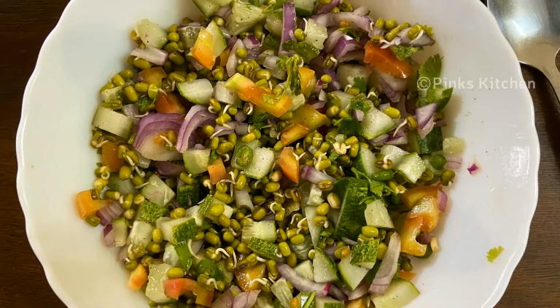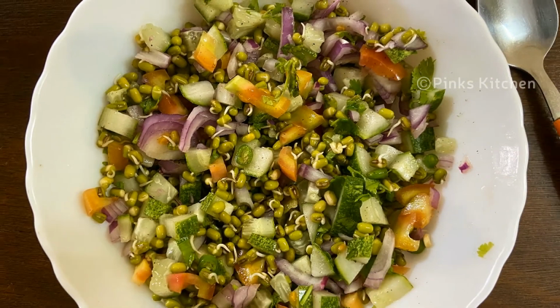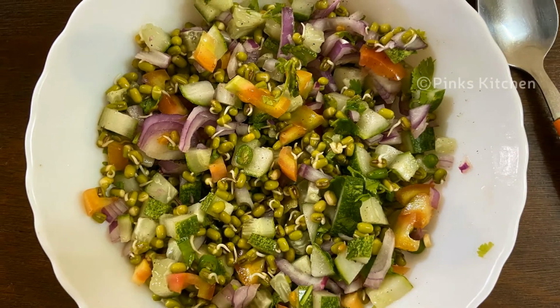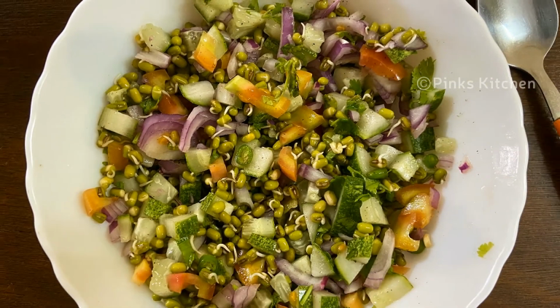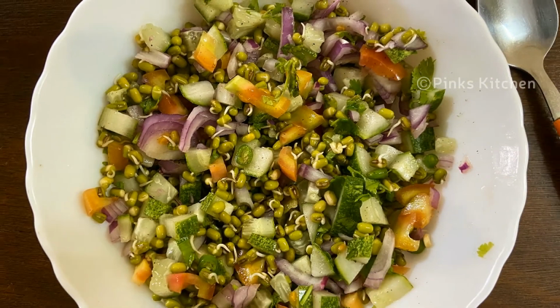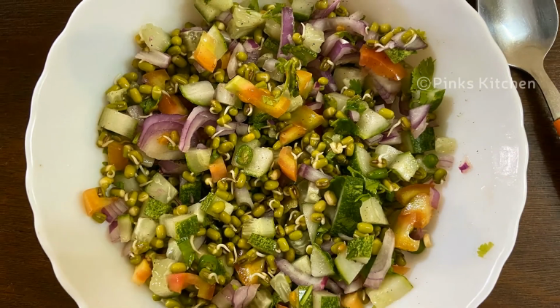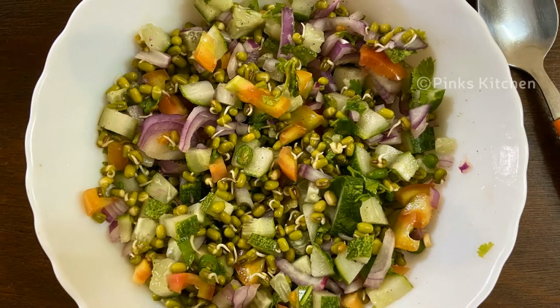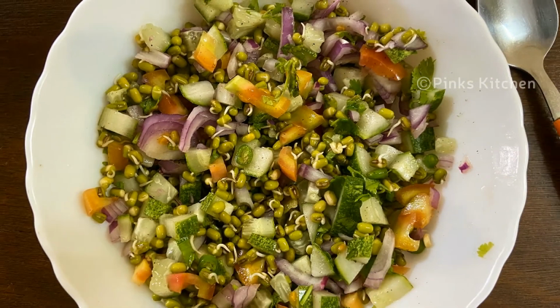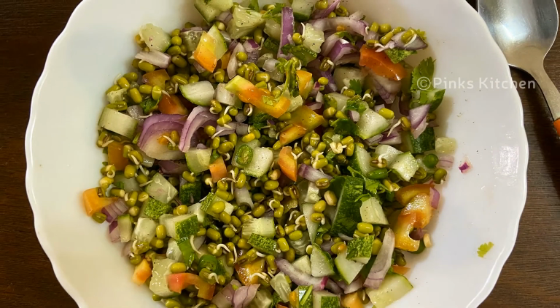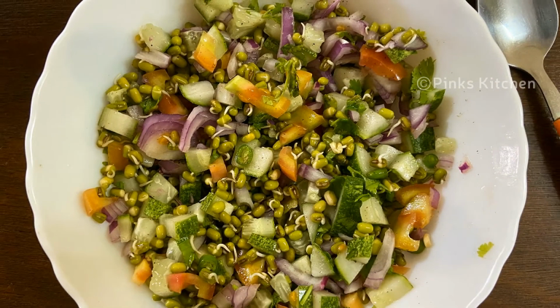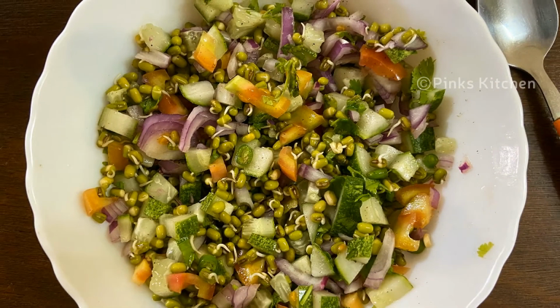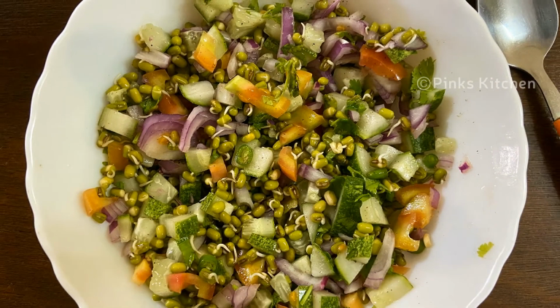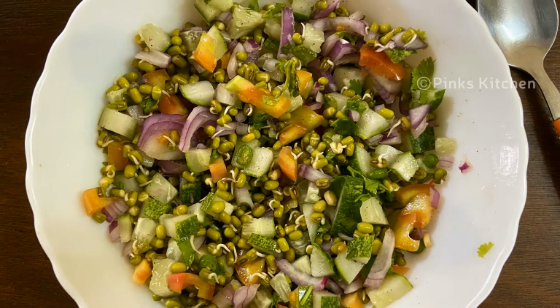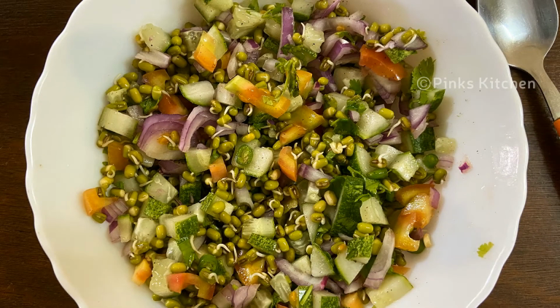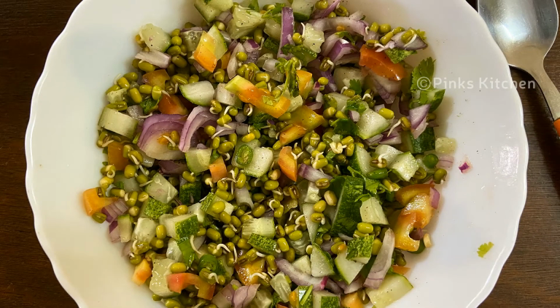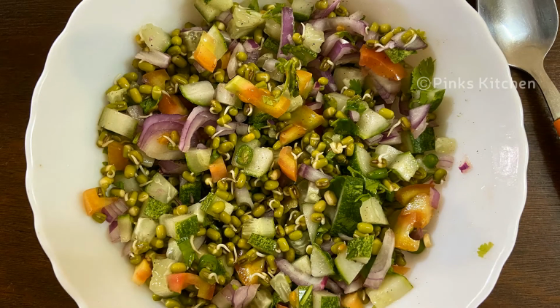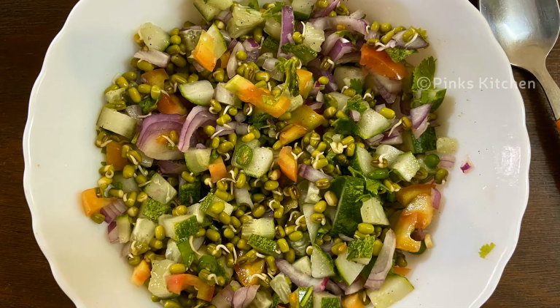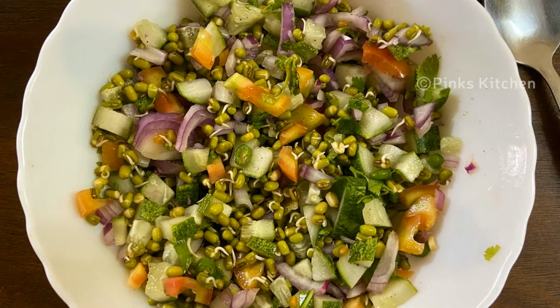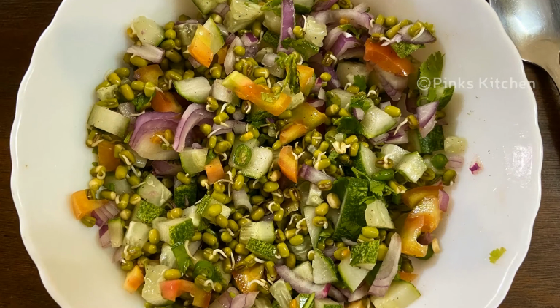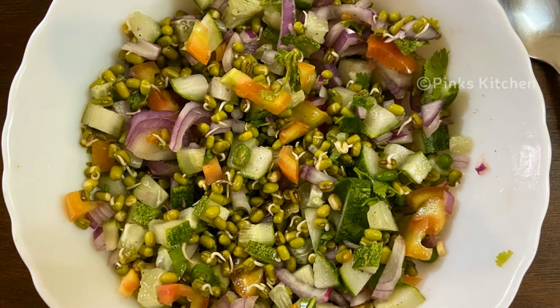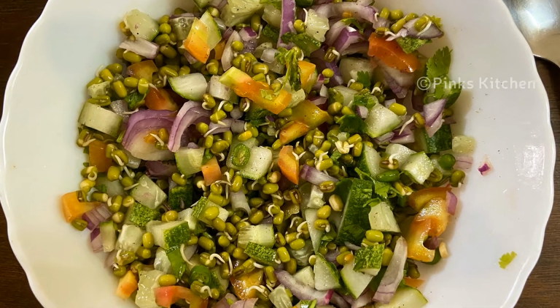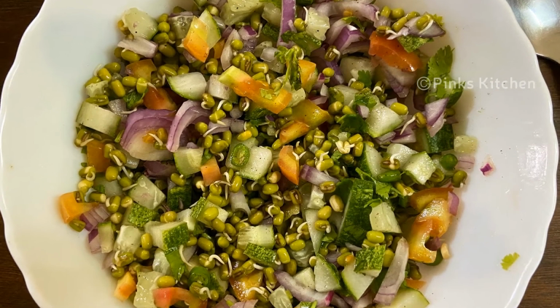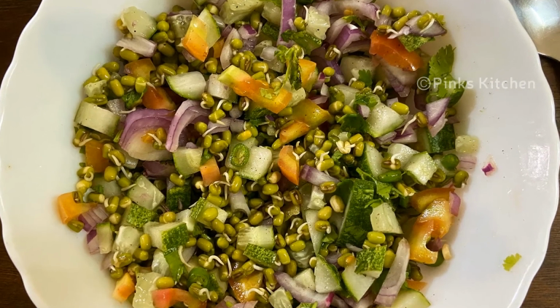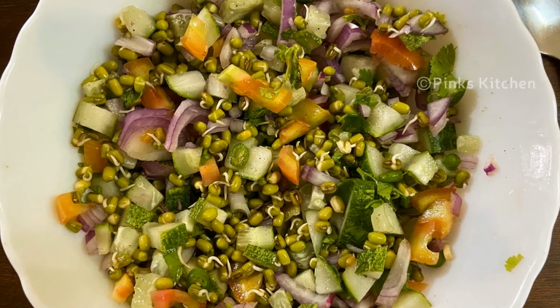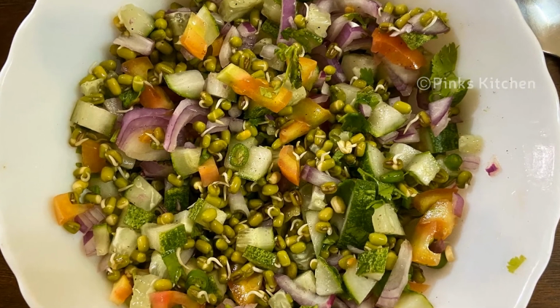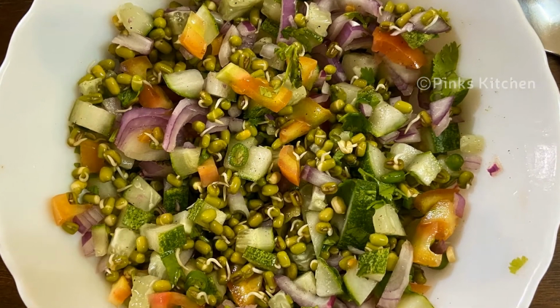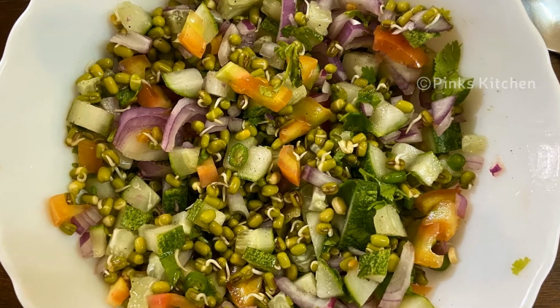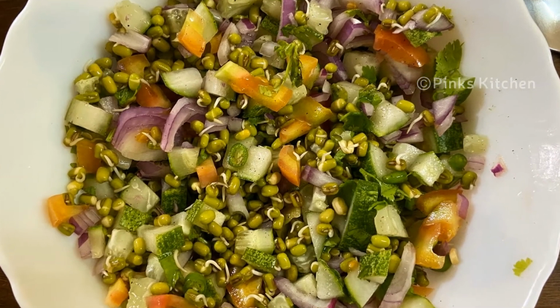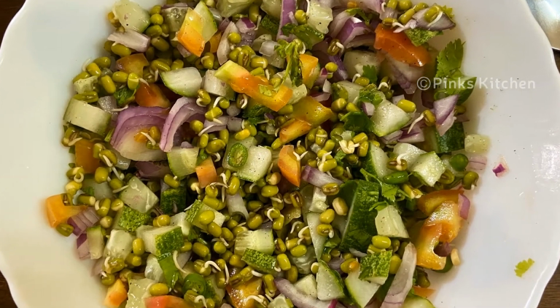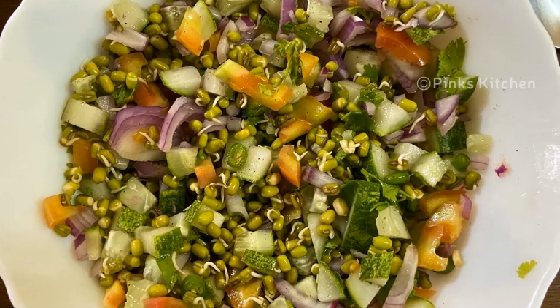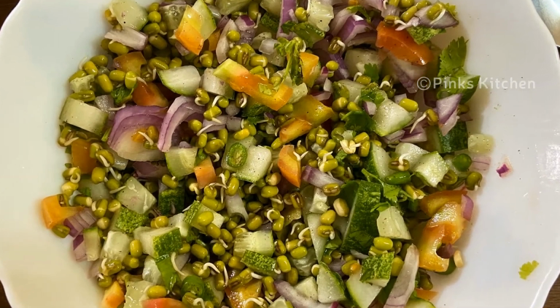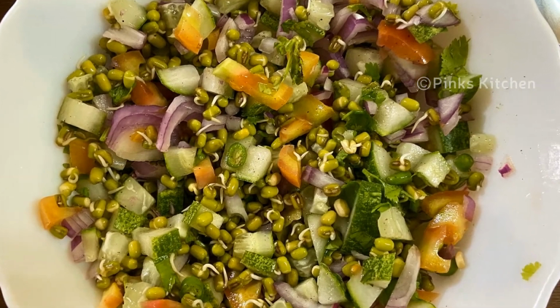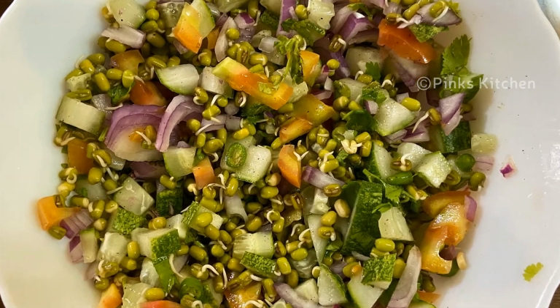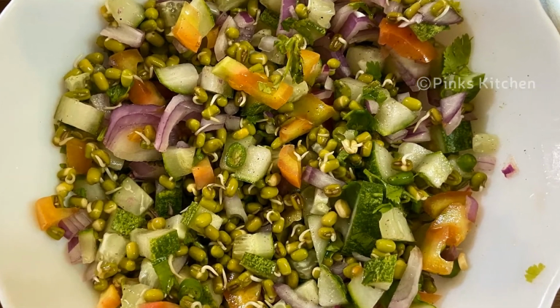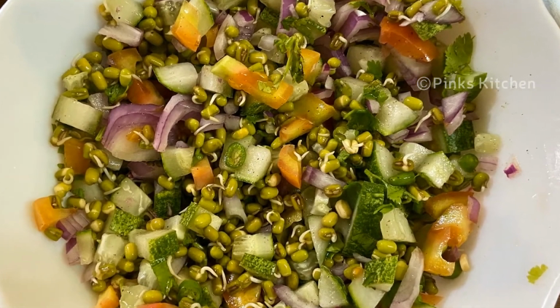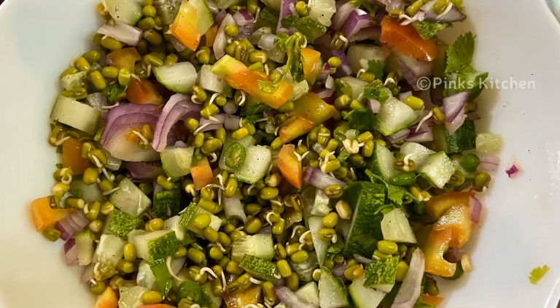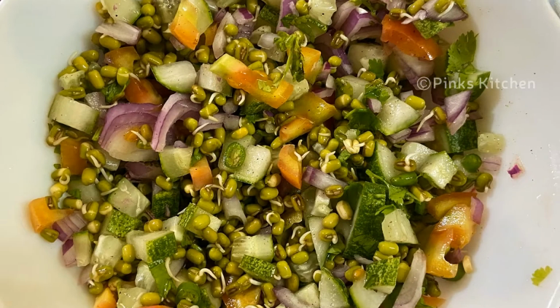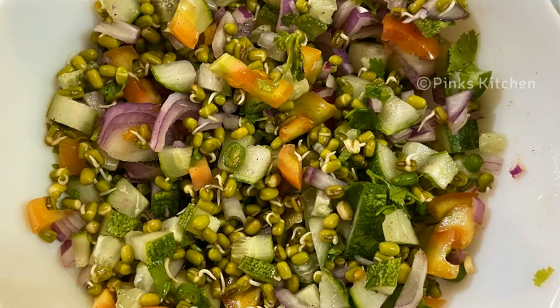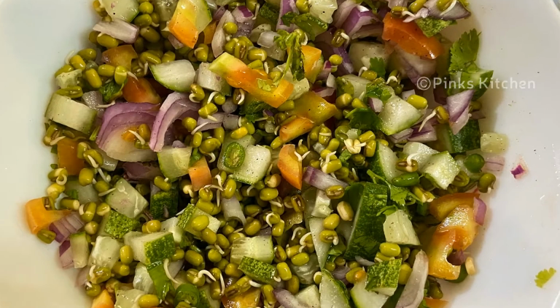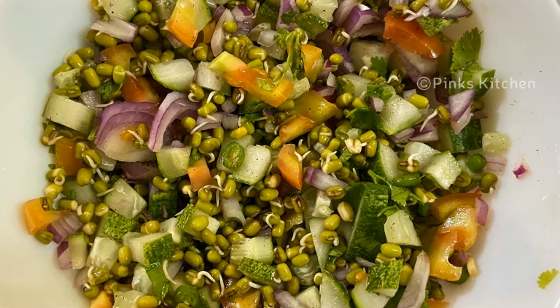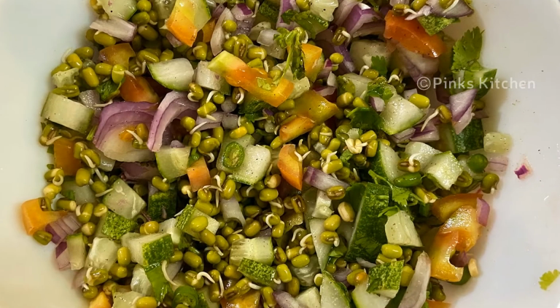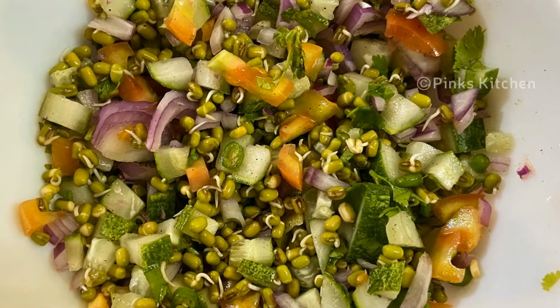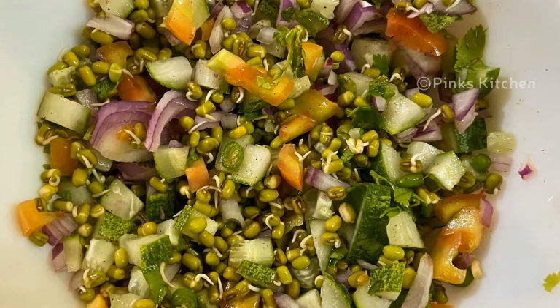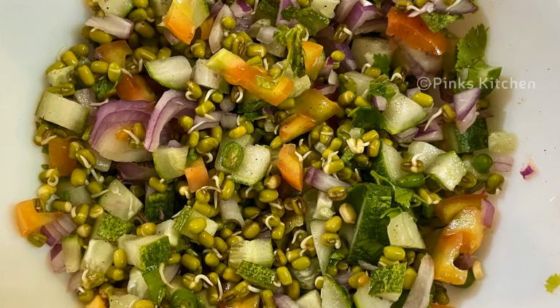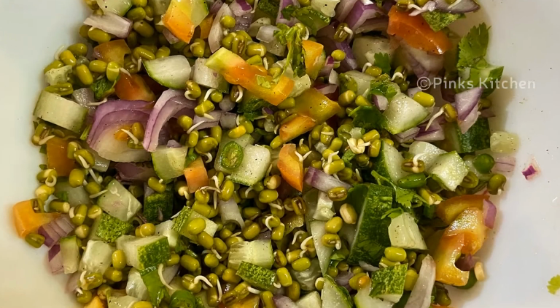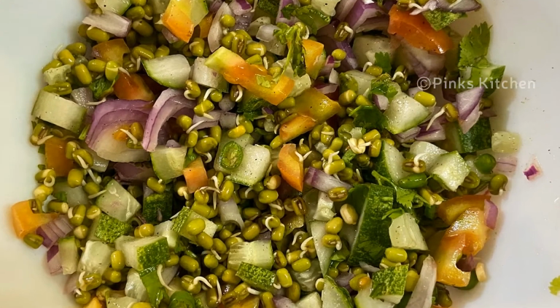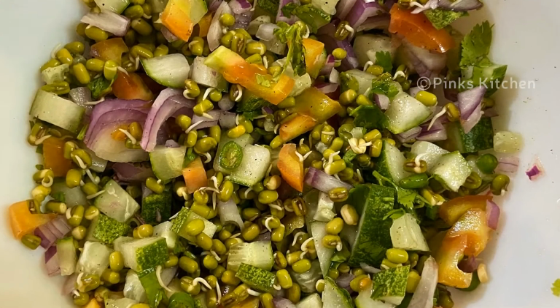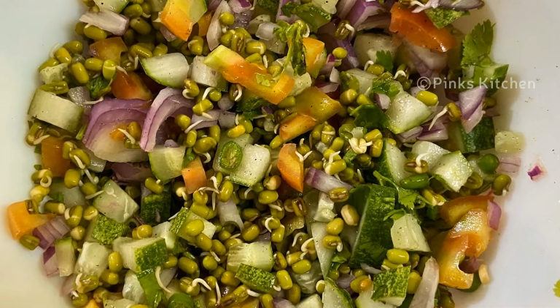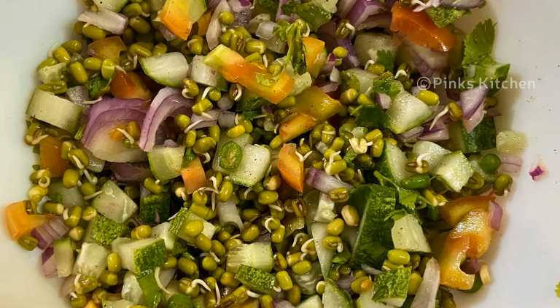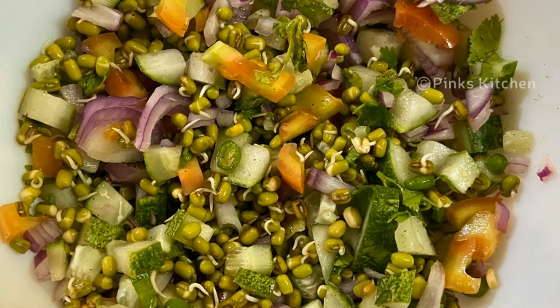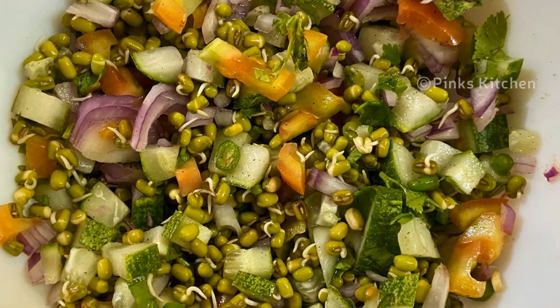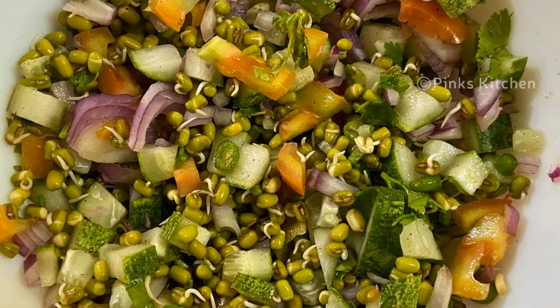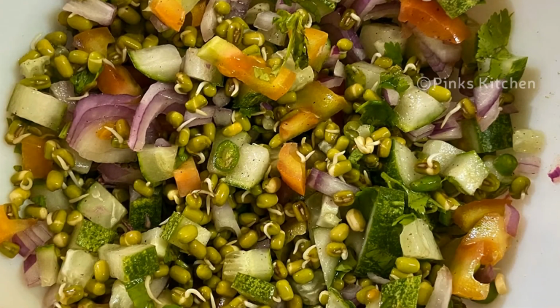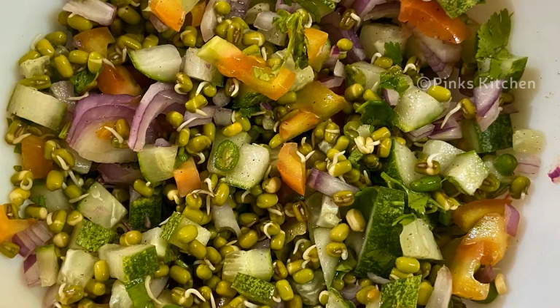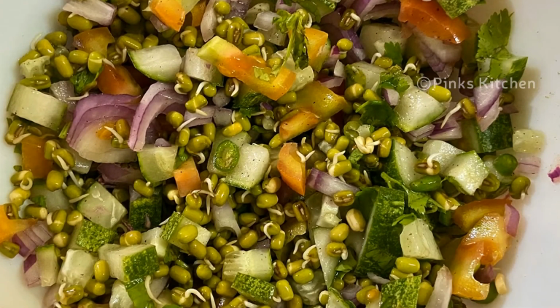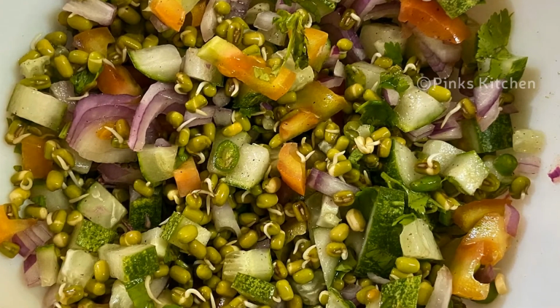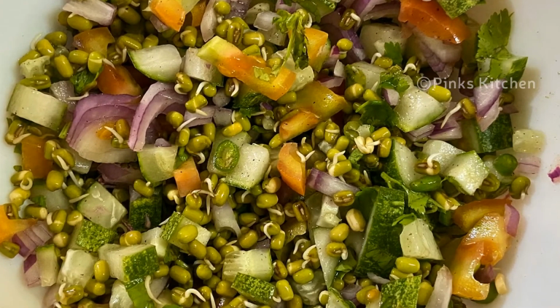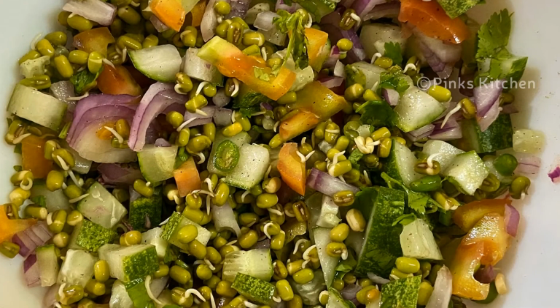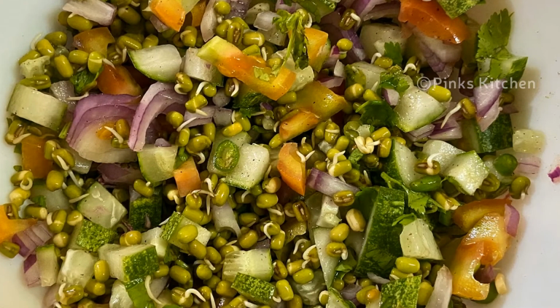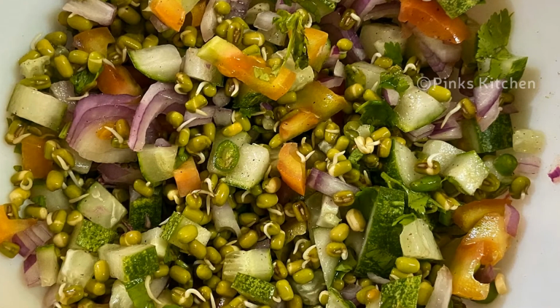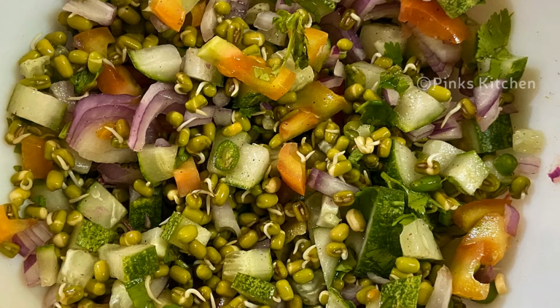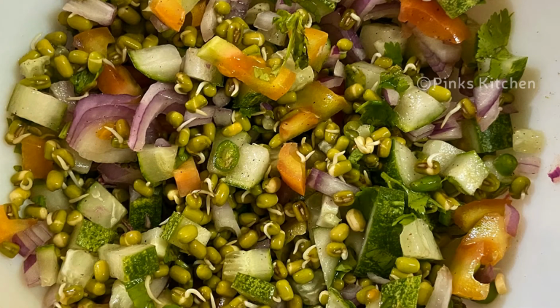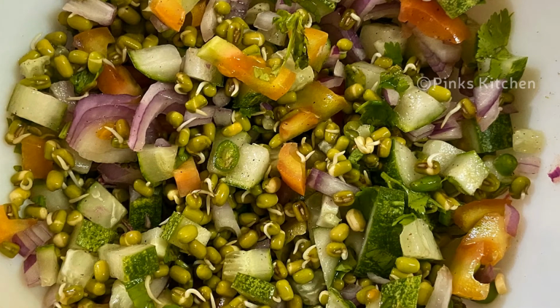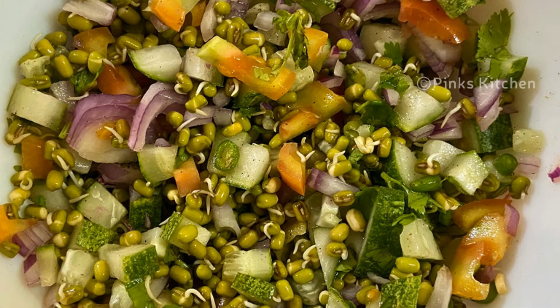This is a very healthy and protein-rich breakfast. This is very easy to do — you can see the recipe as well.